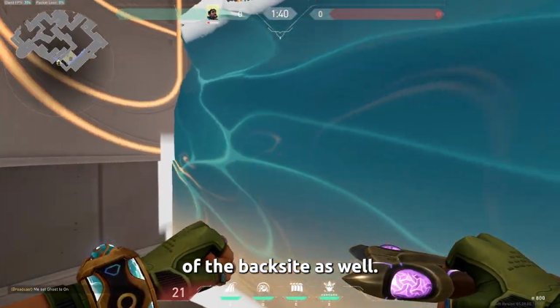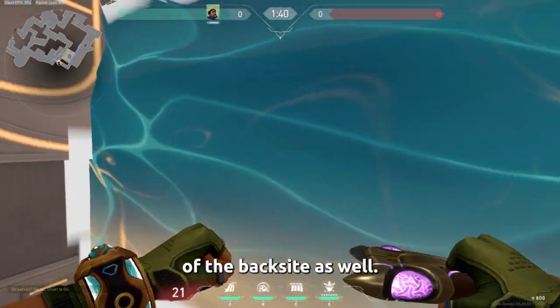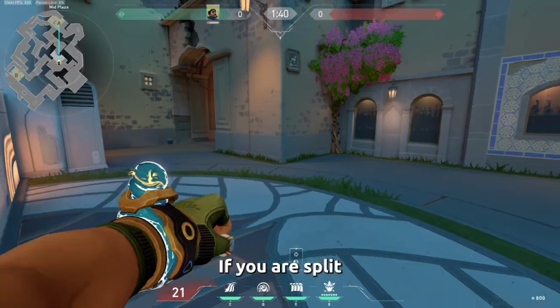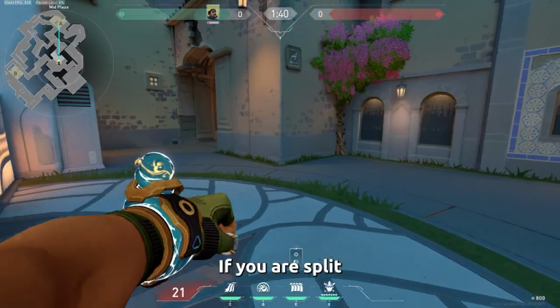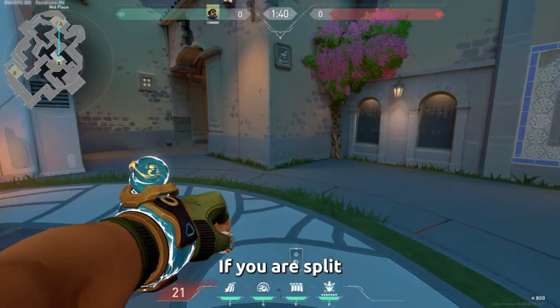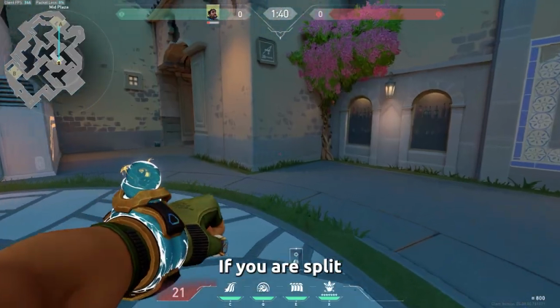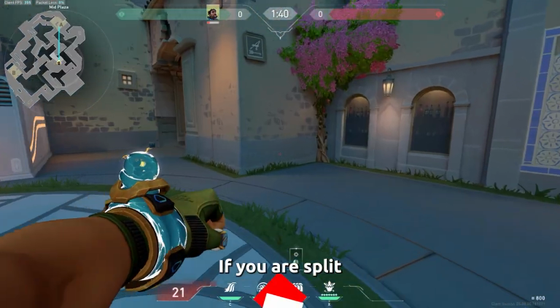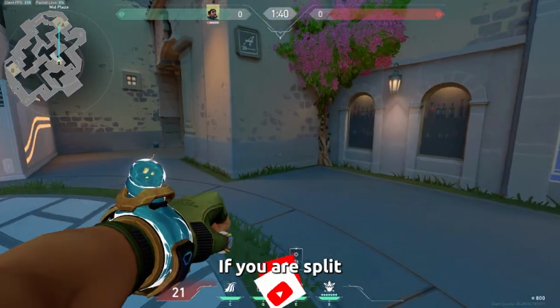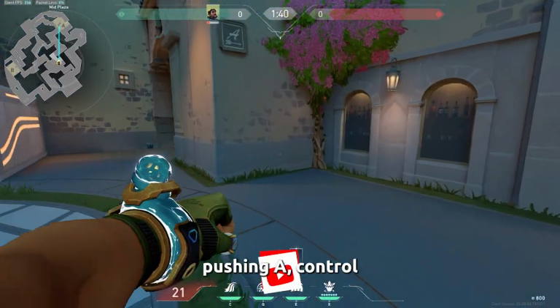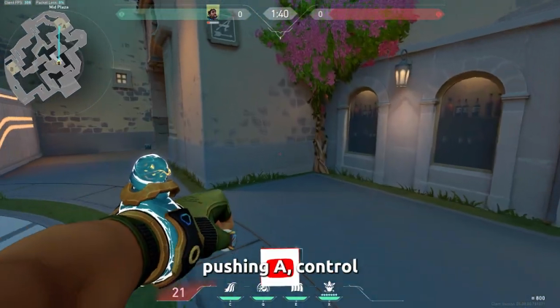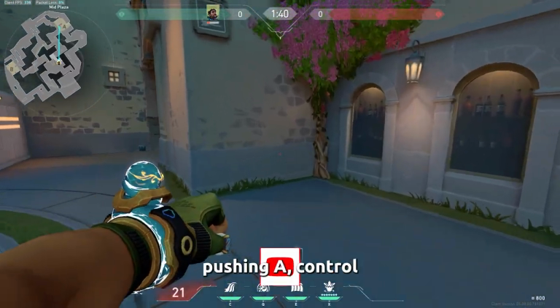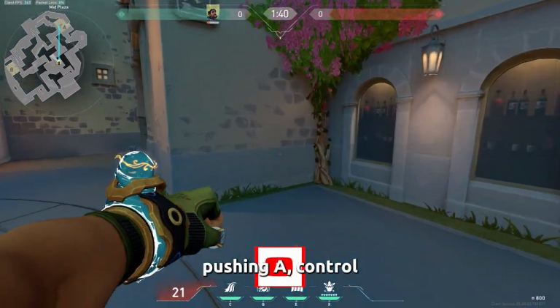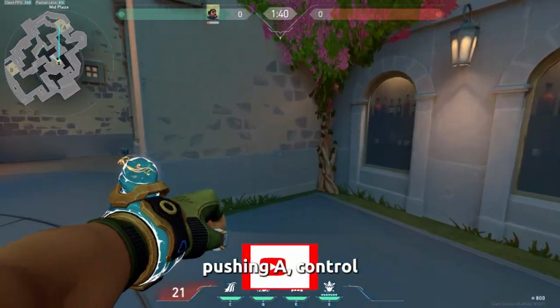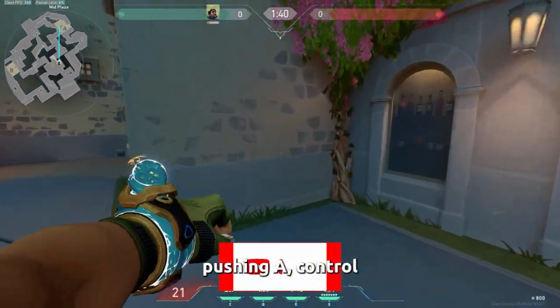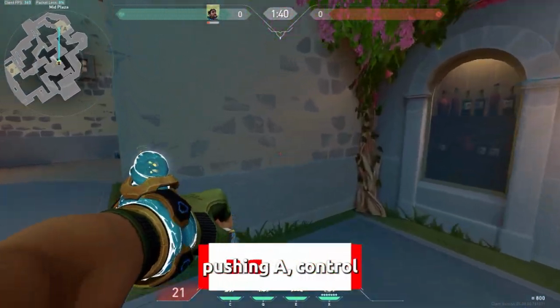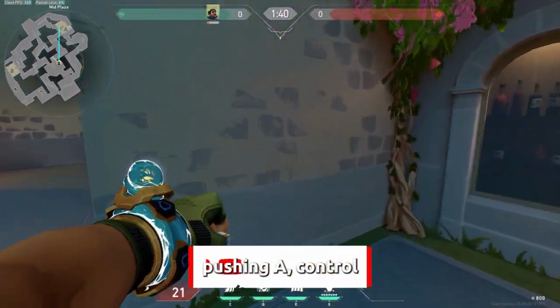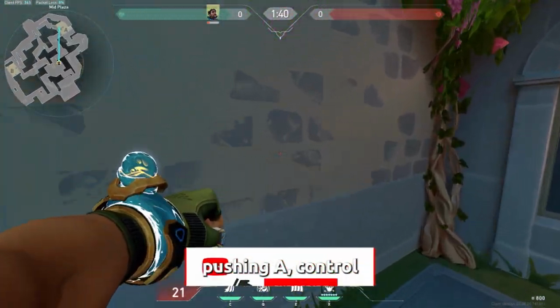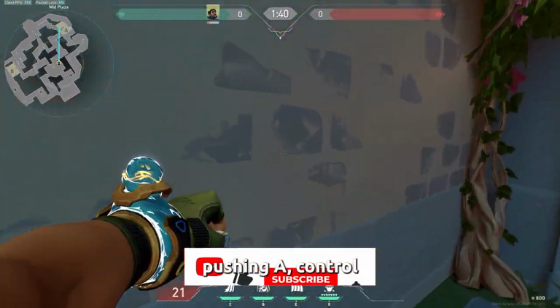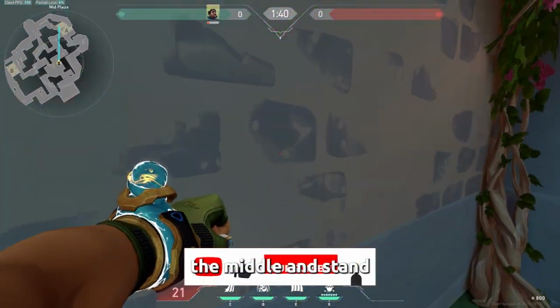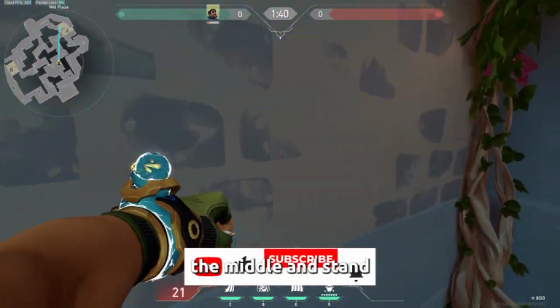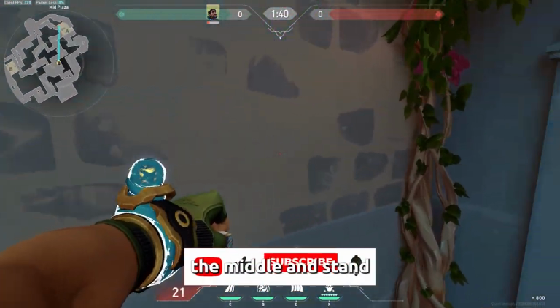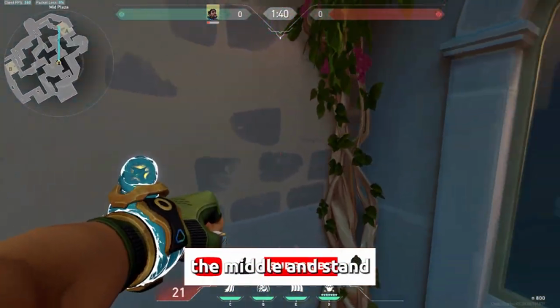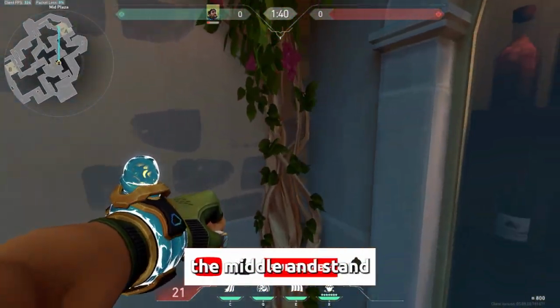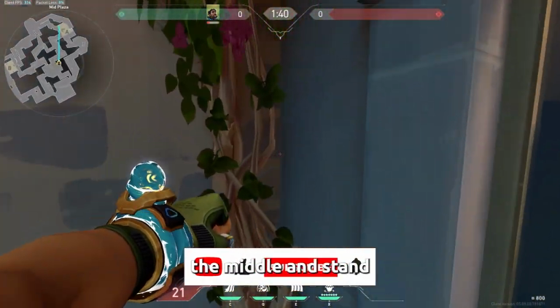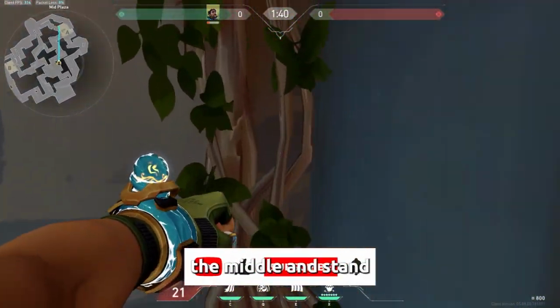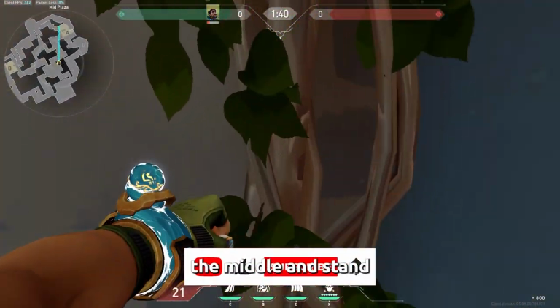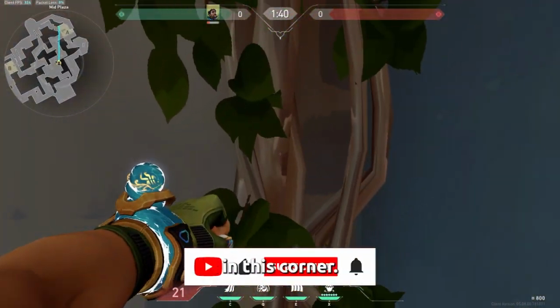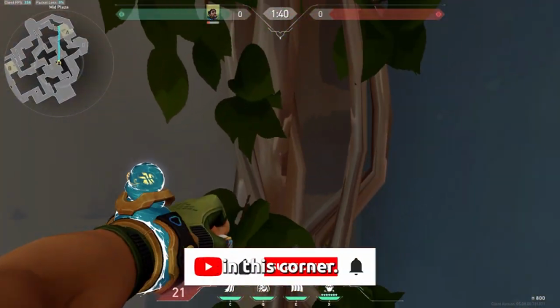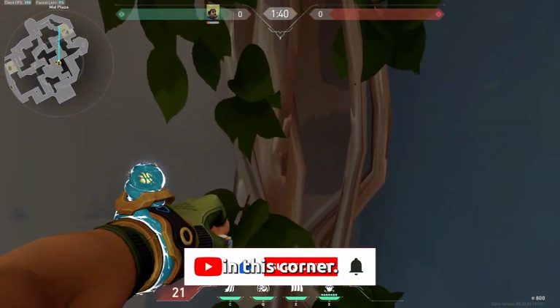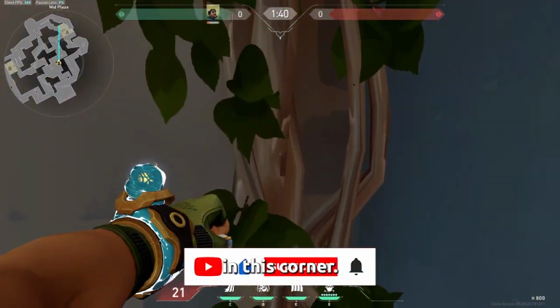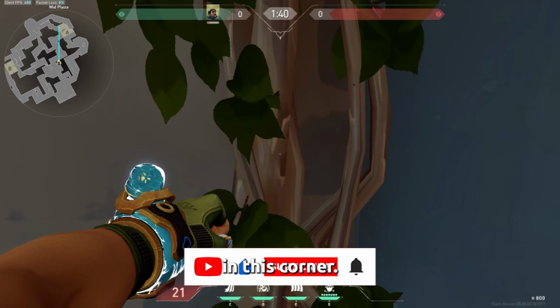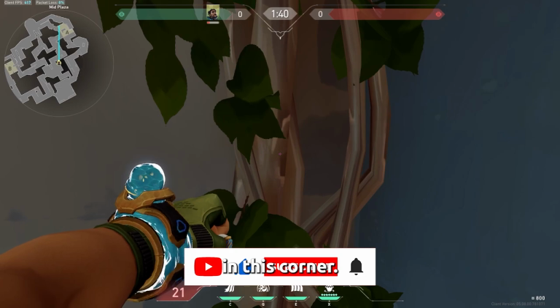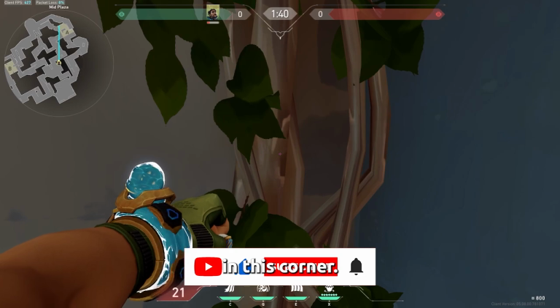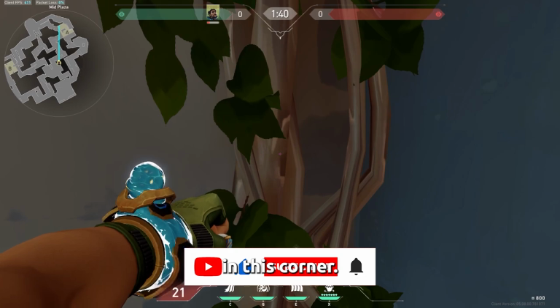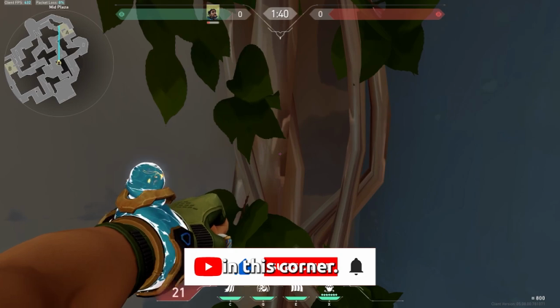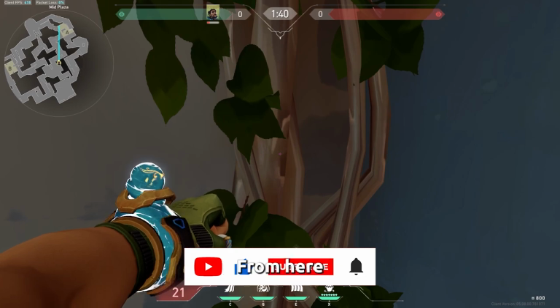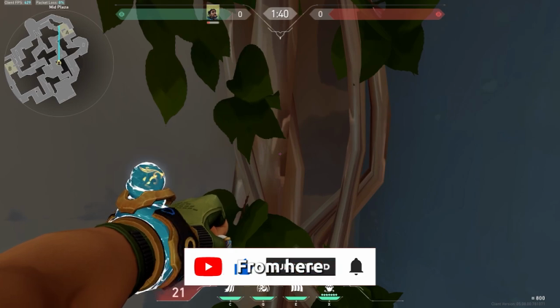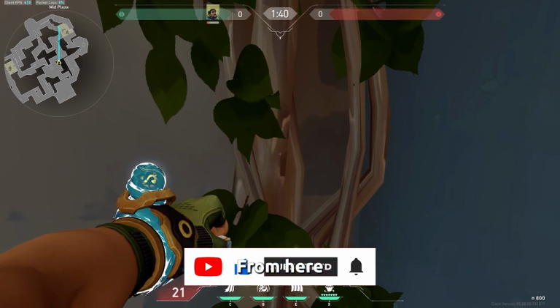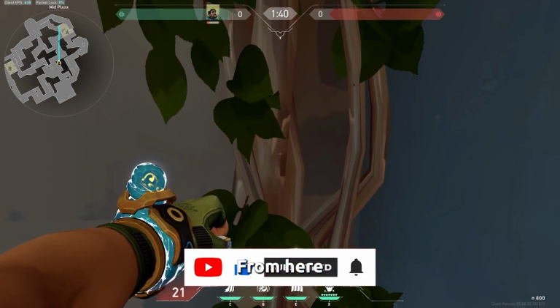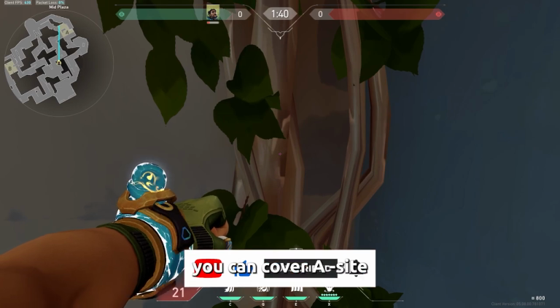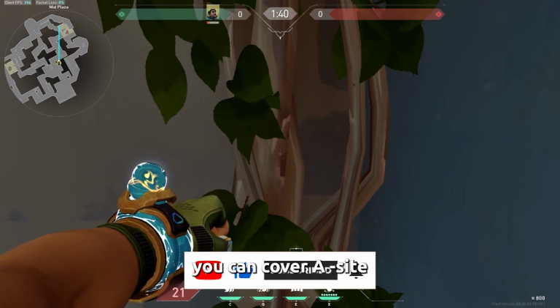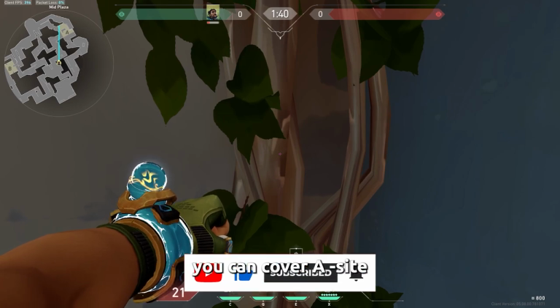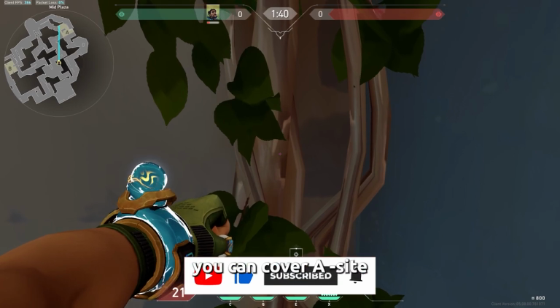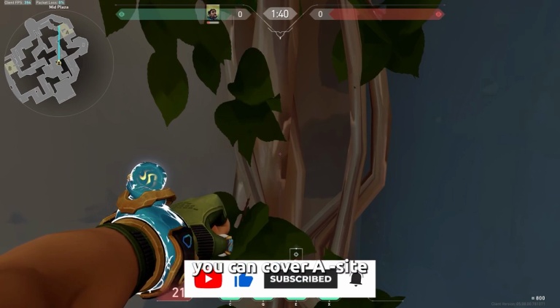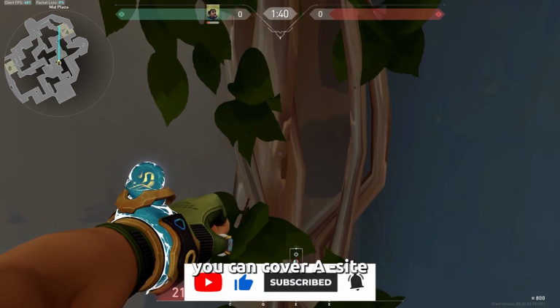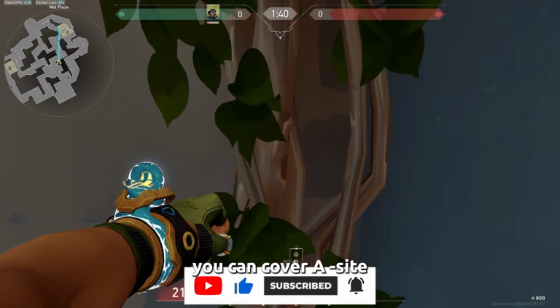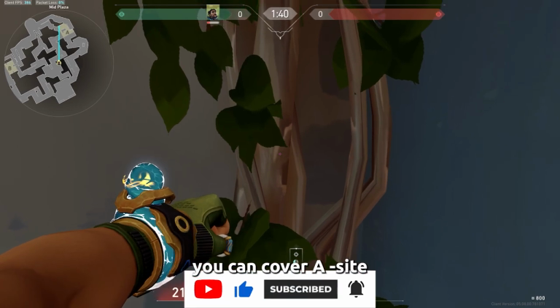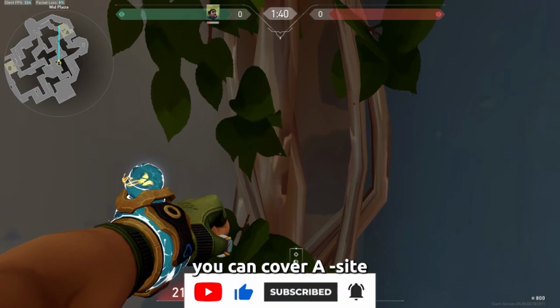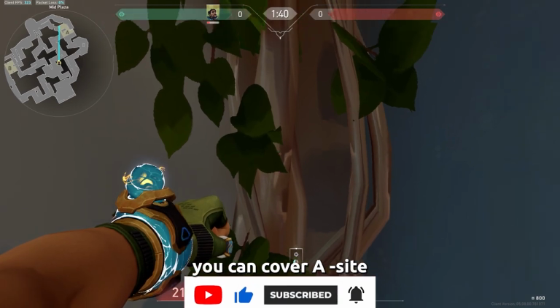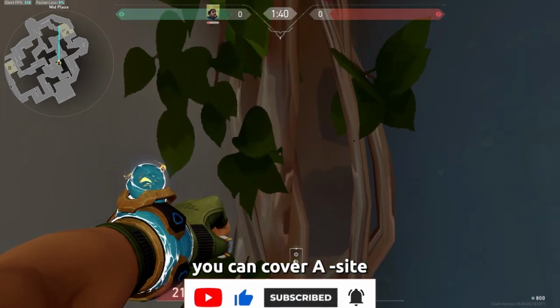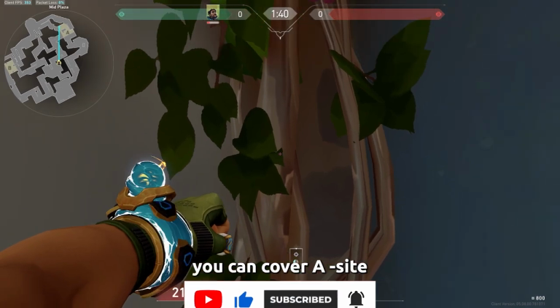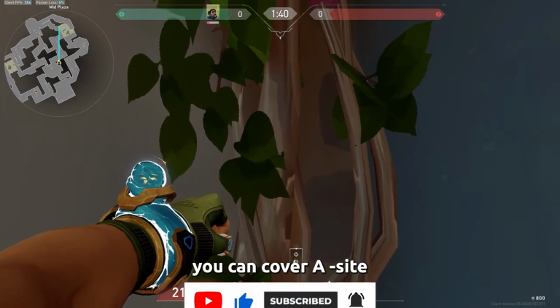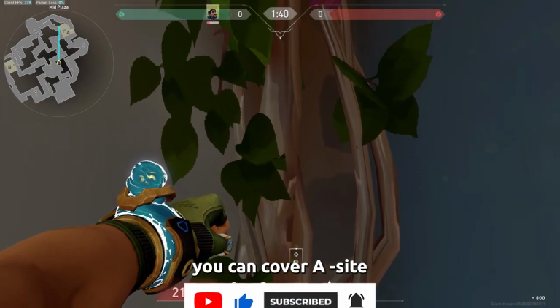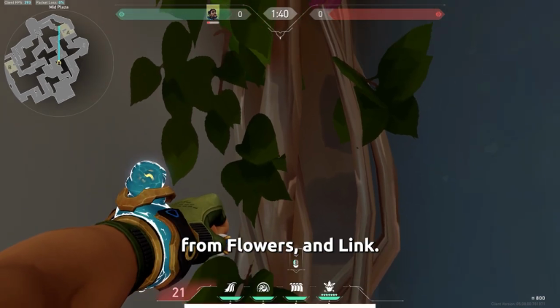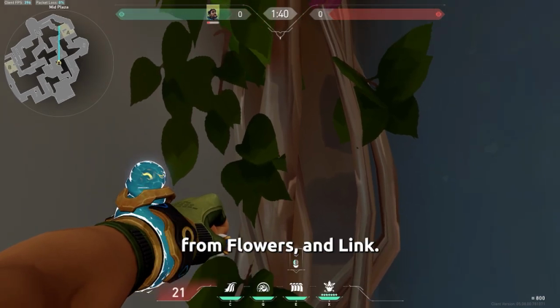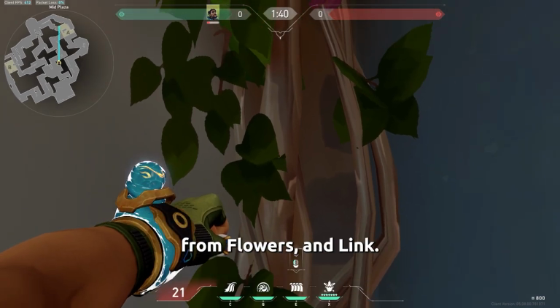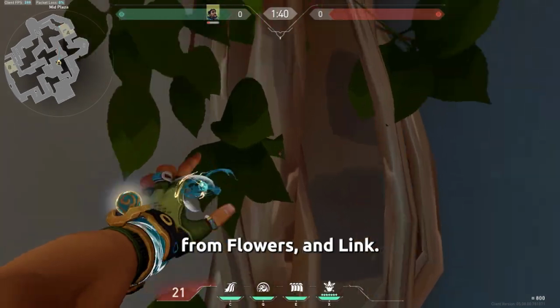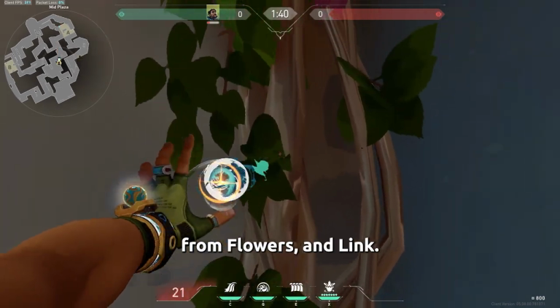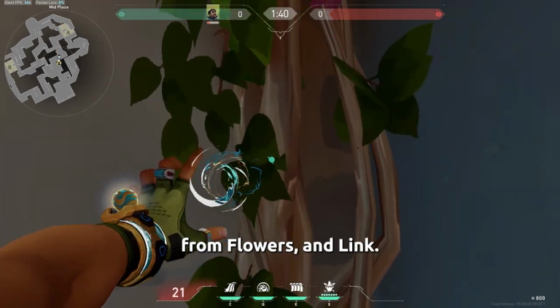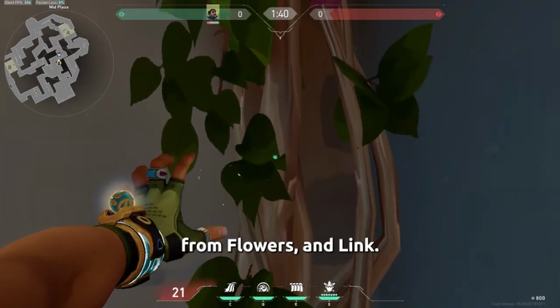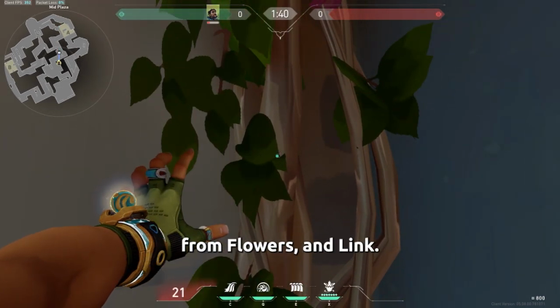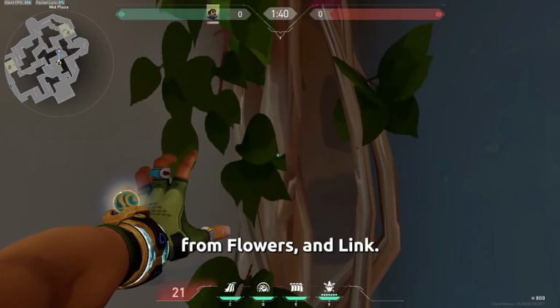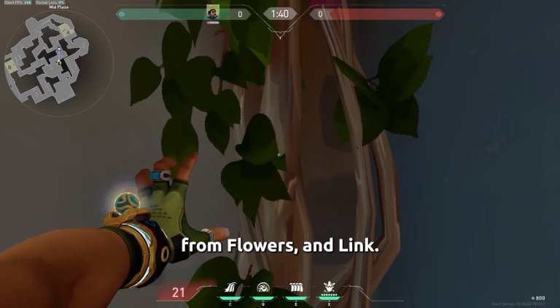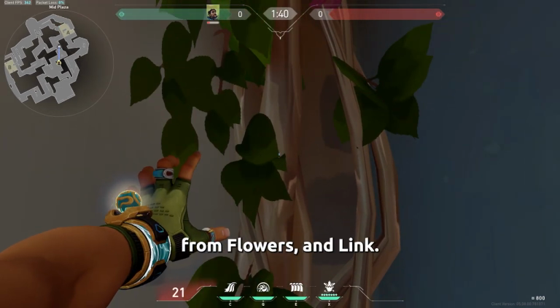If you are split pushing A, control the middle and stand in this corner. From here you can cover your team on A side from flowers and link.